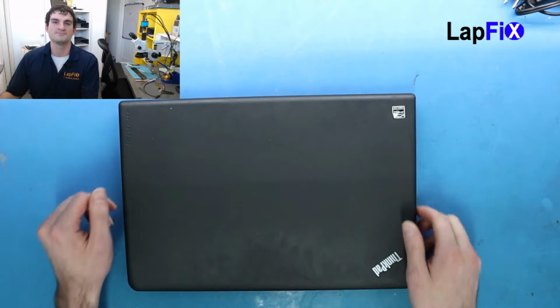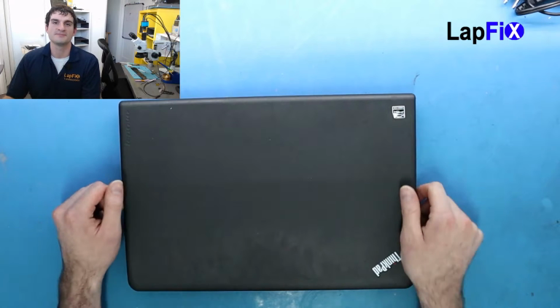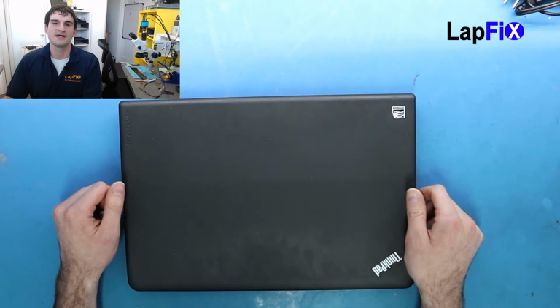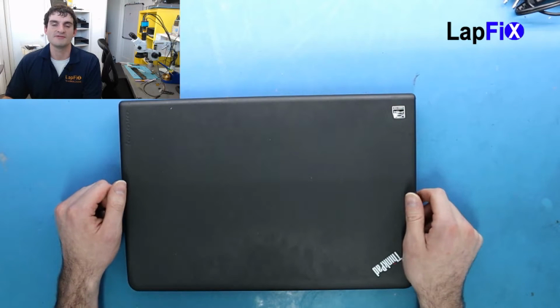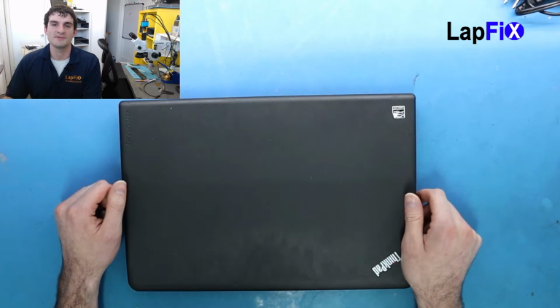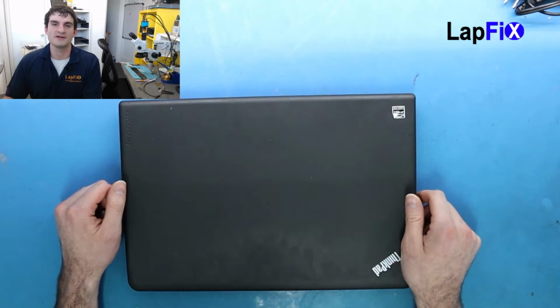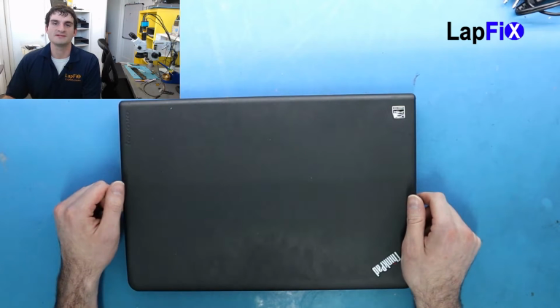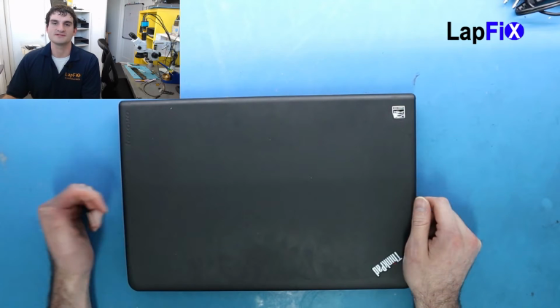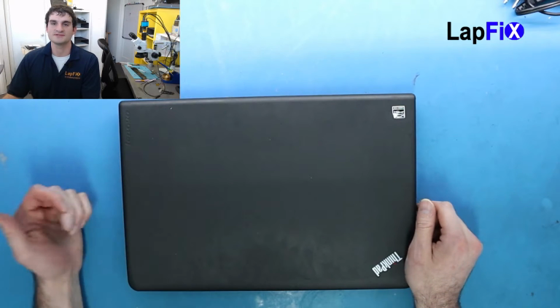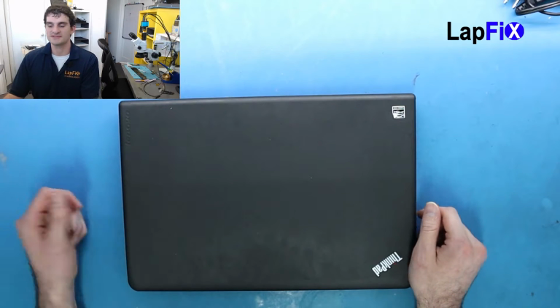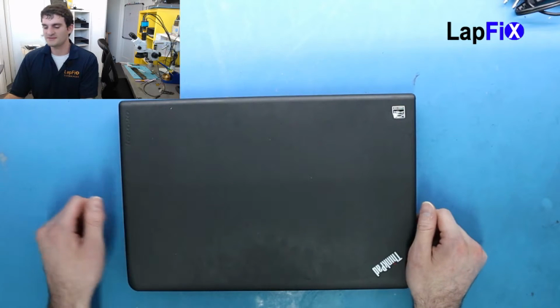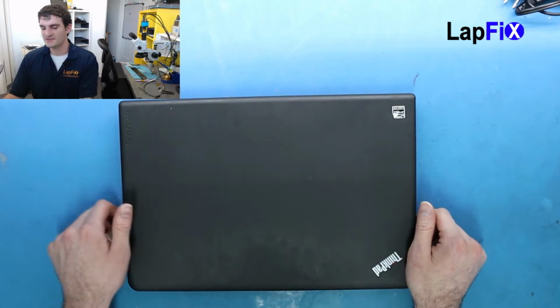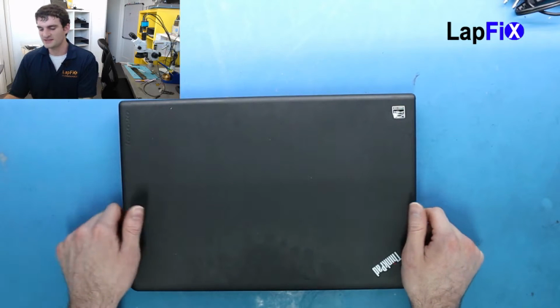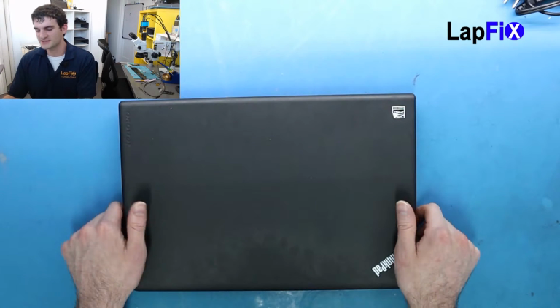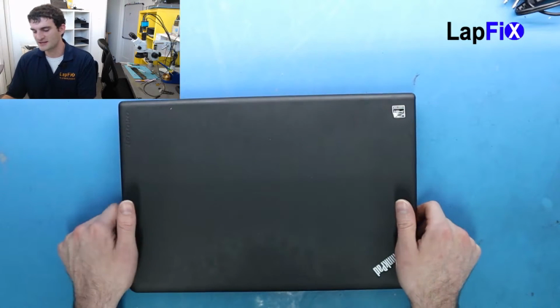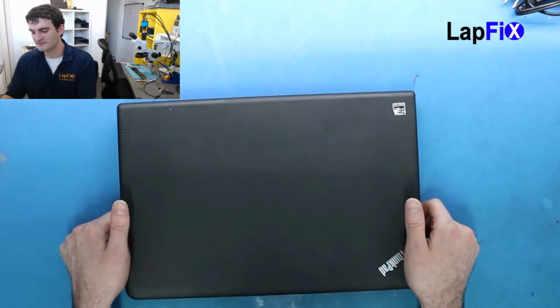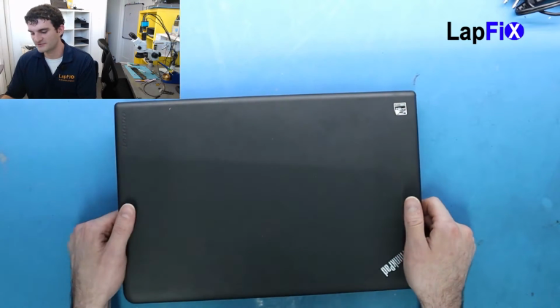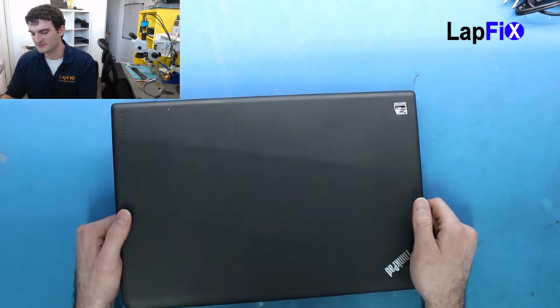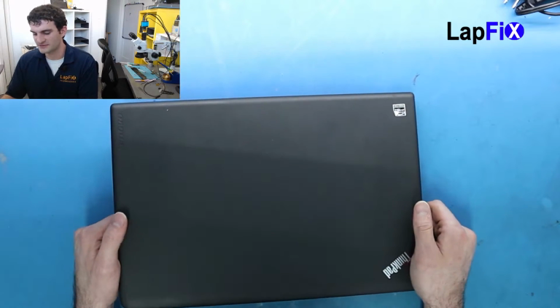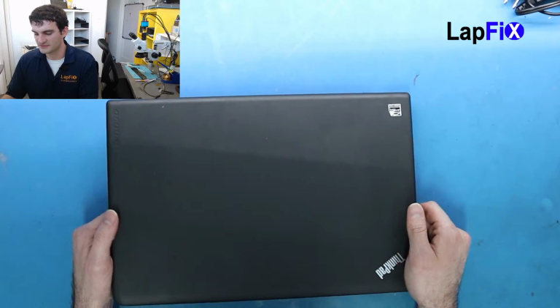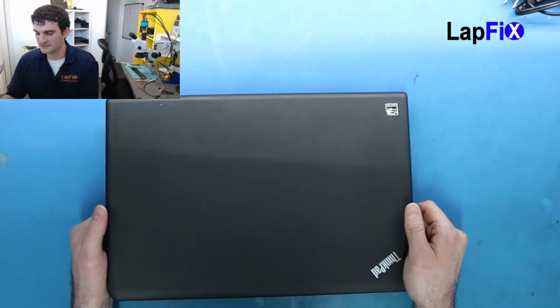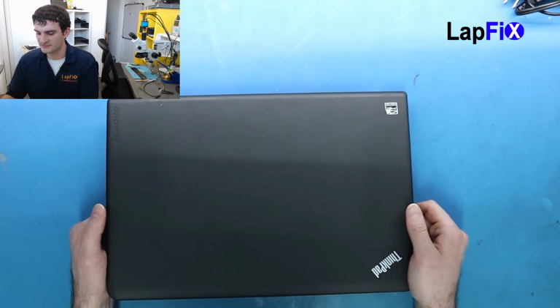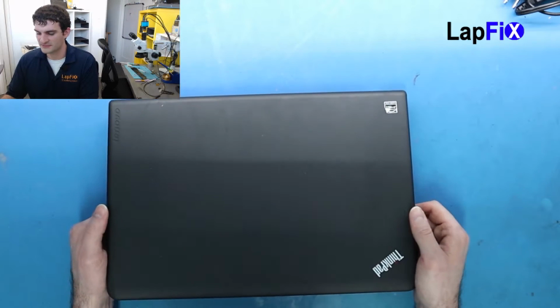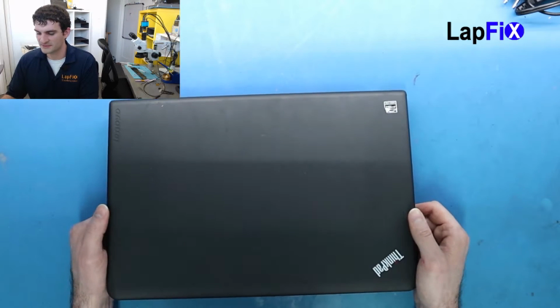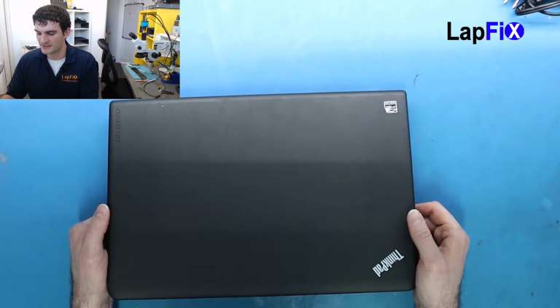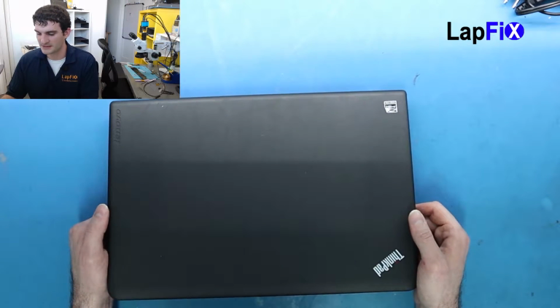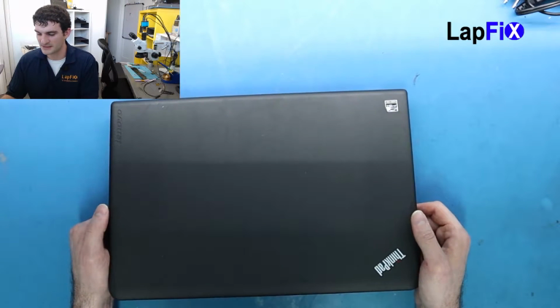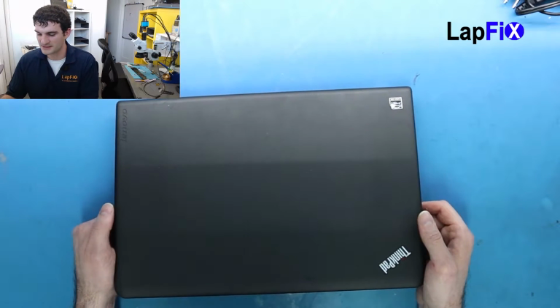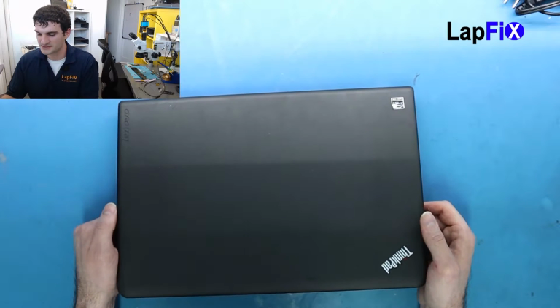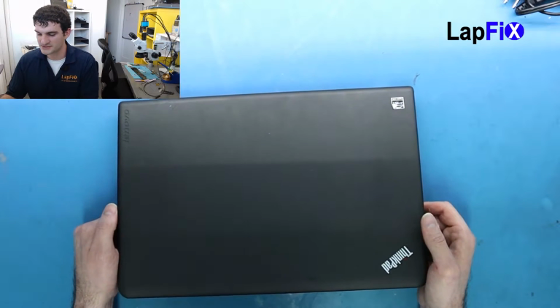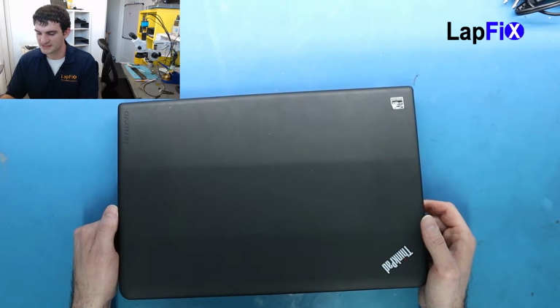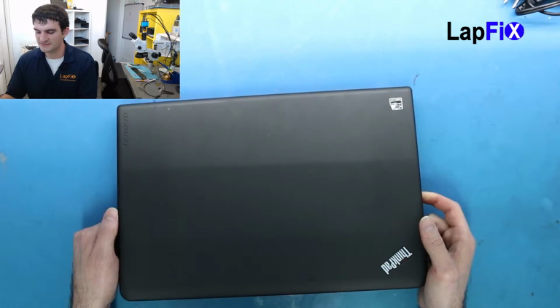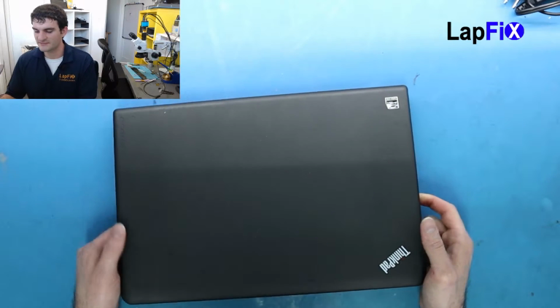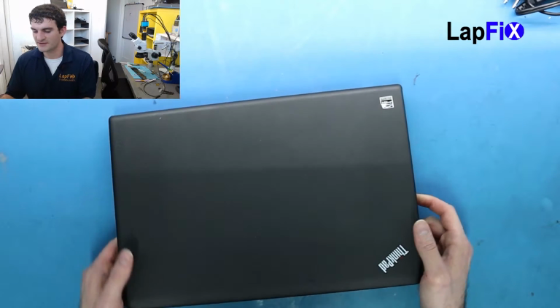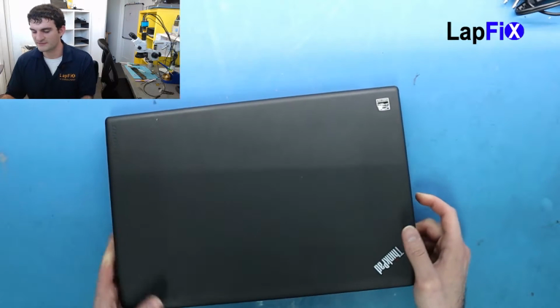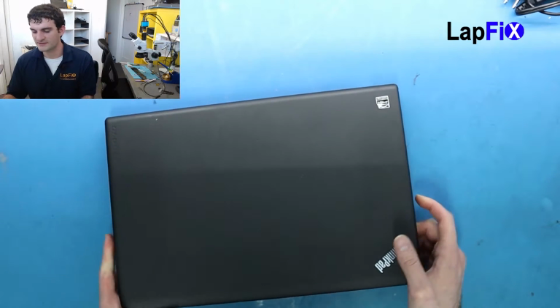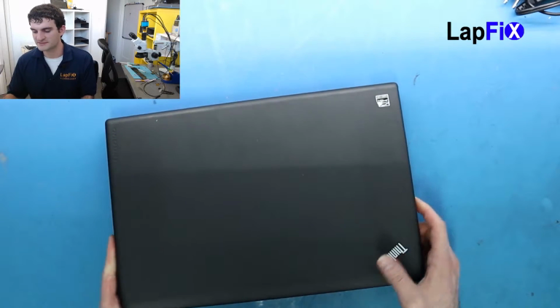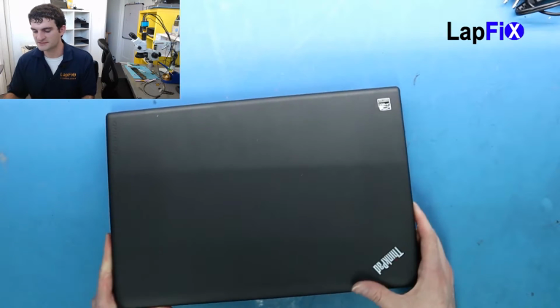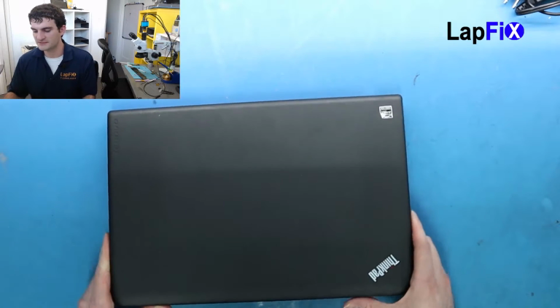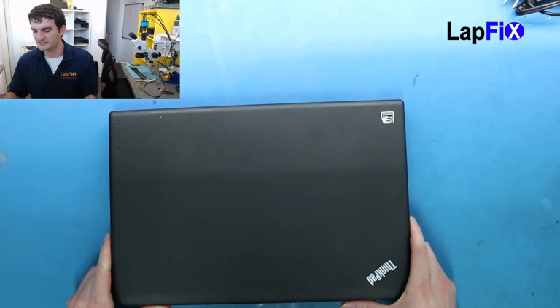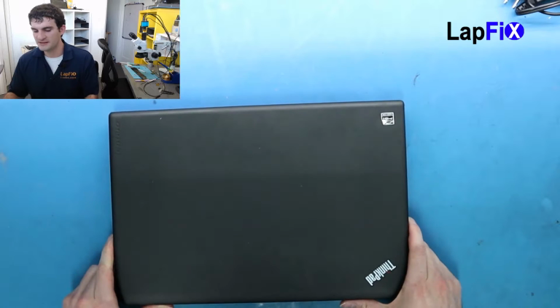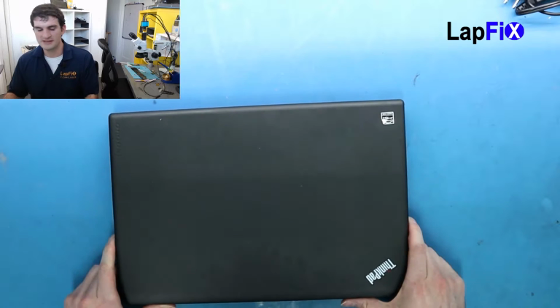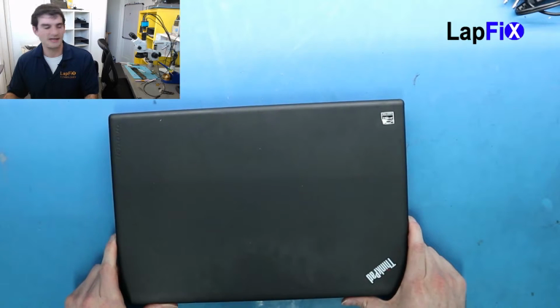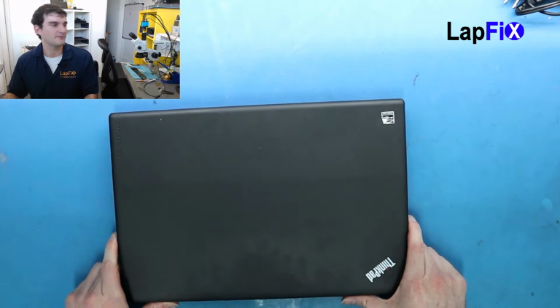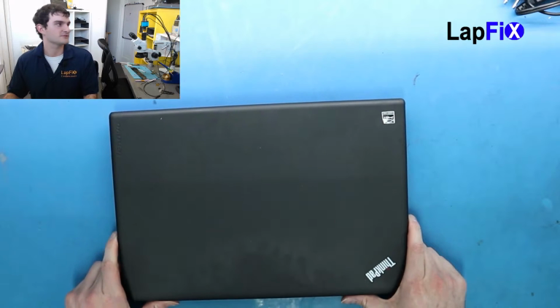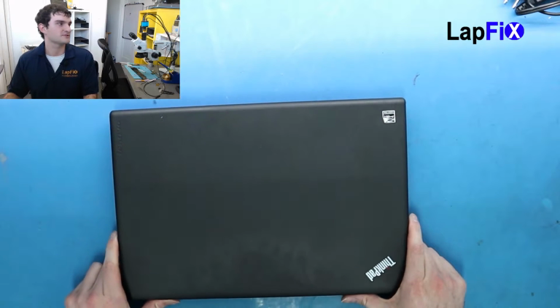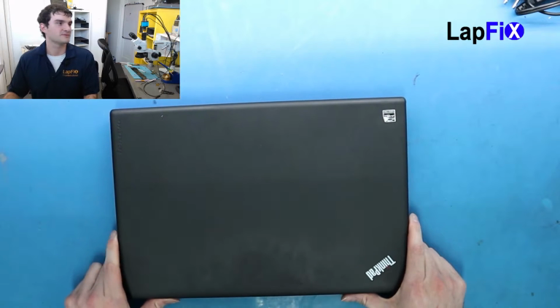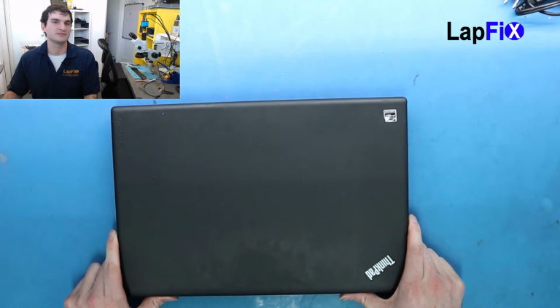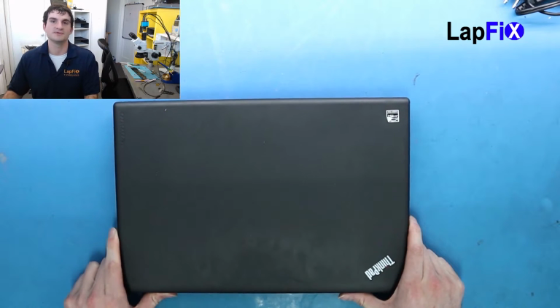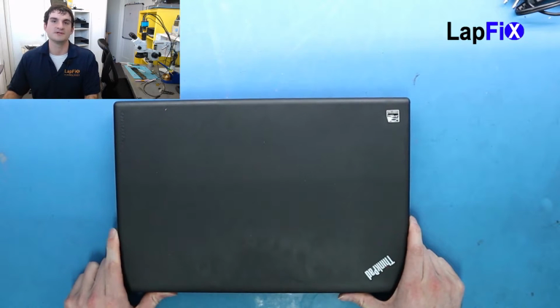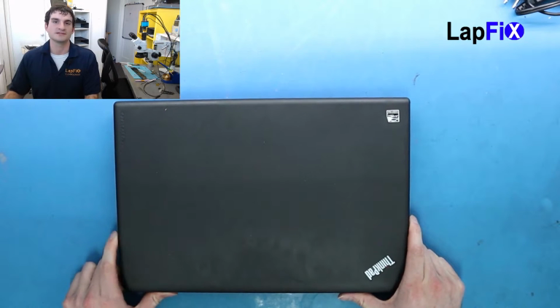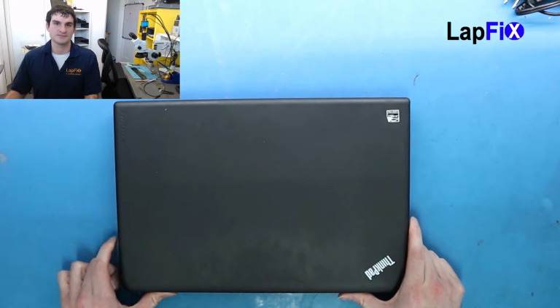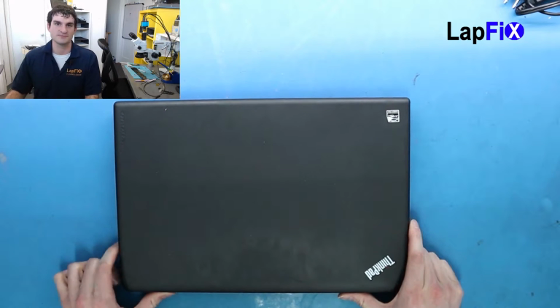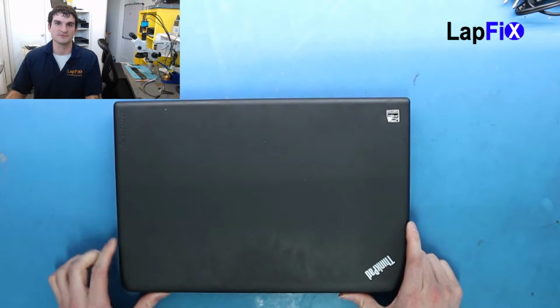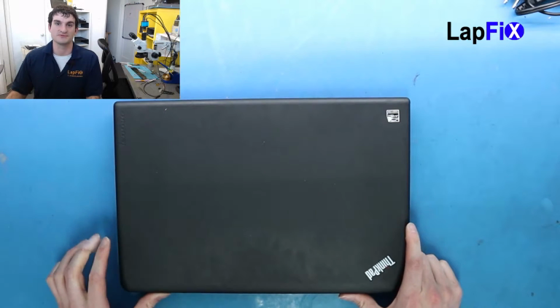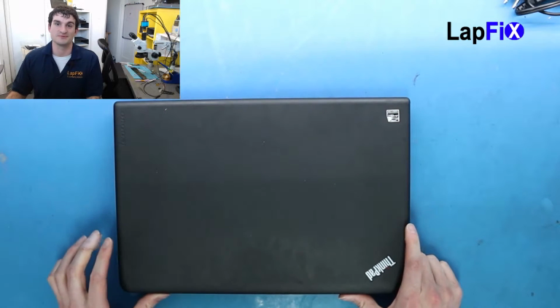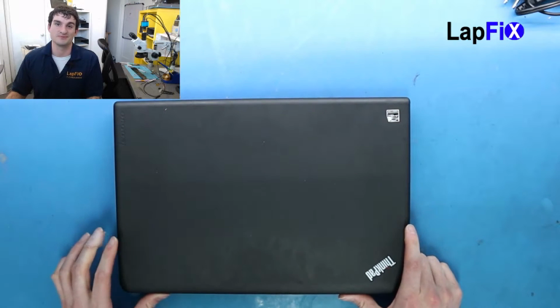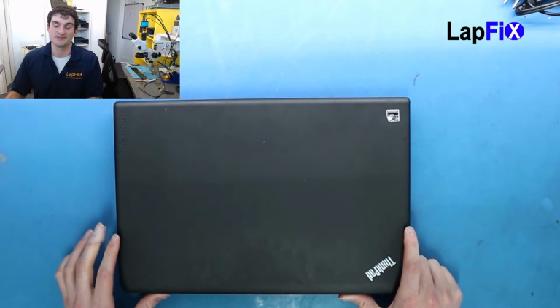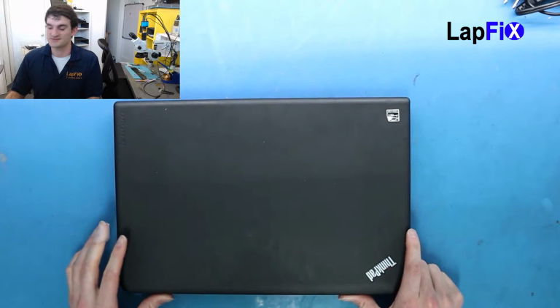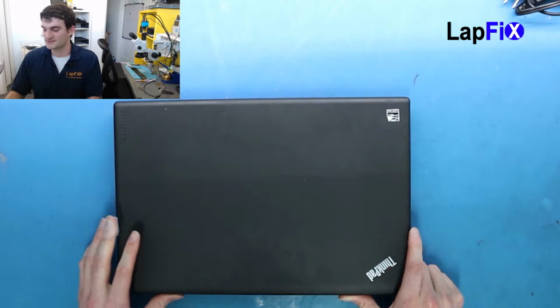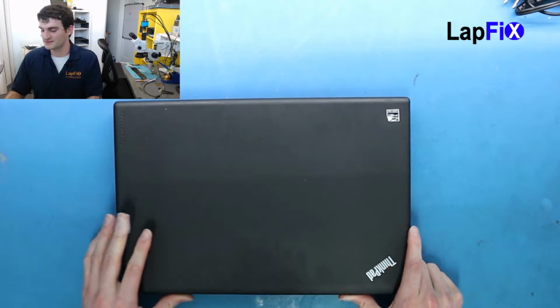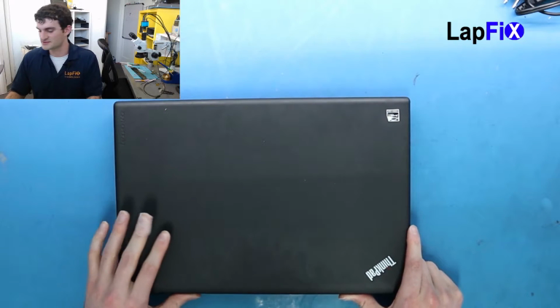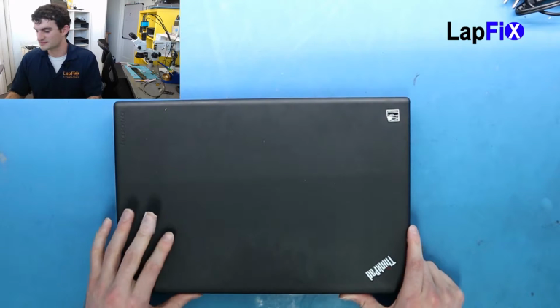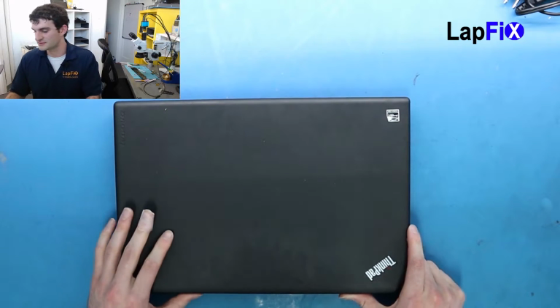Hey everybody, so today we have the Lenovo ThinkPad Edge E550 and we're just going to be doing a simple screen replacement on this one.